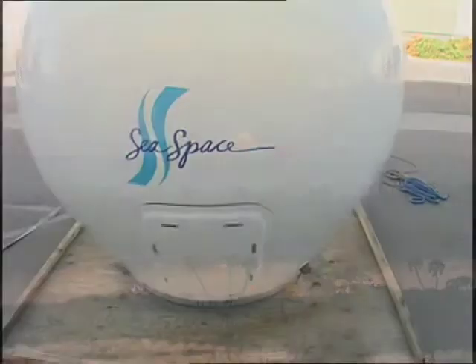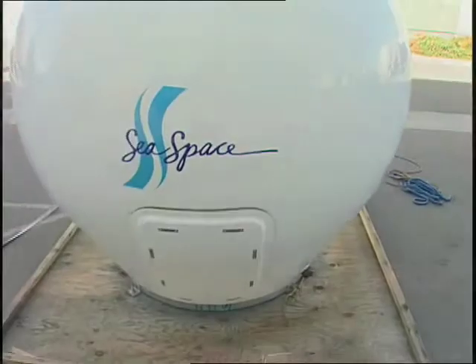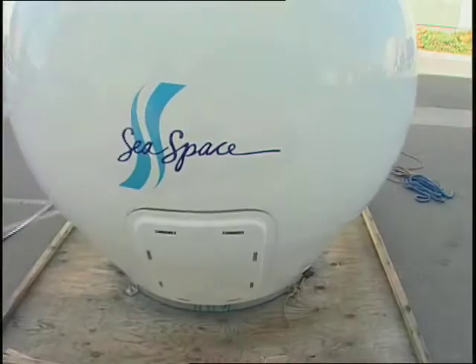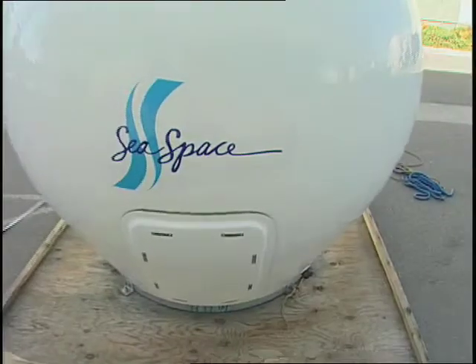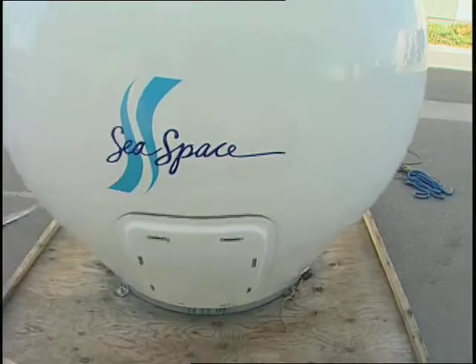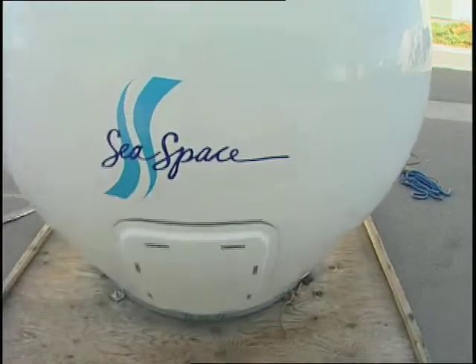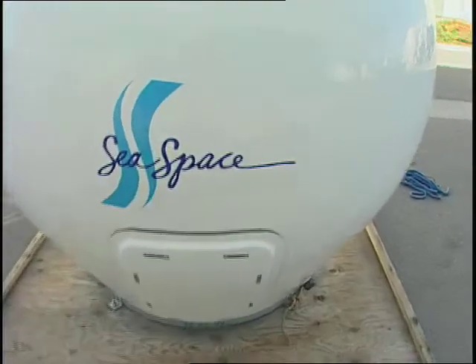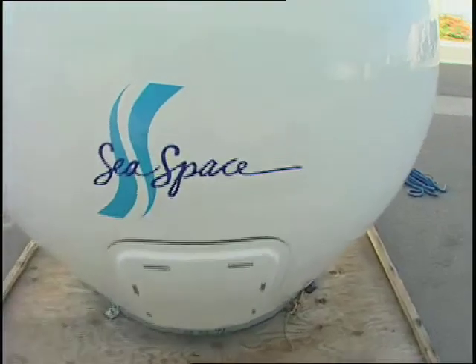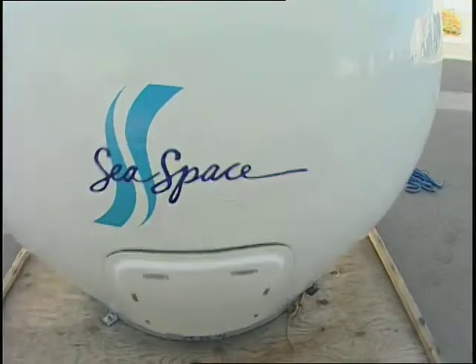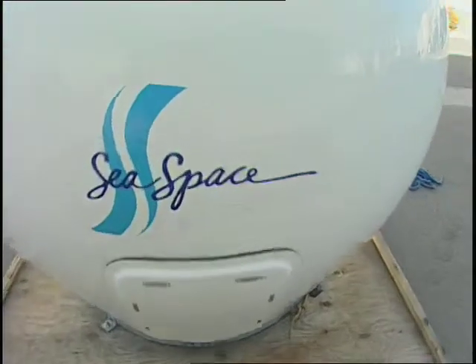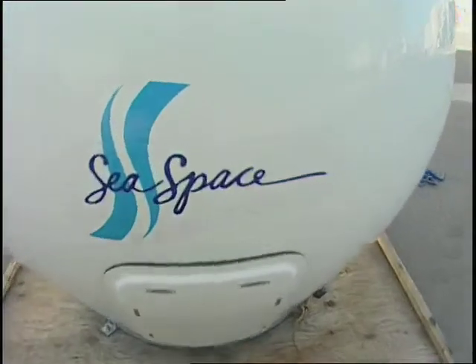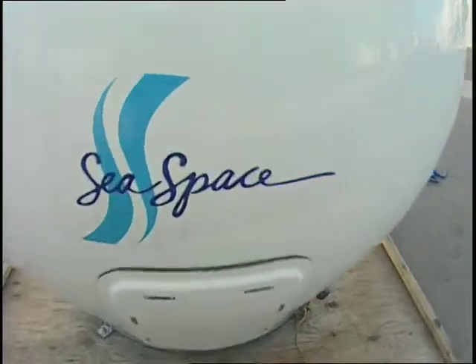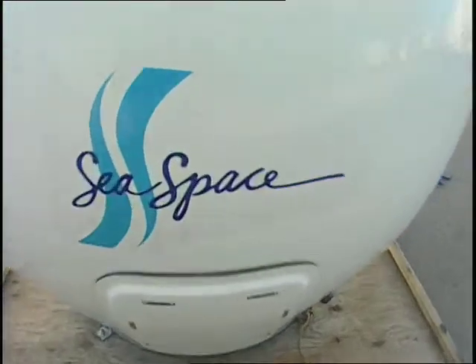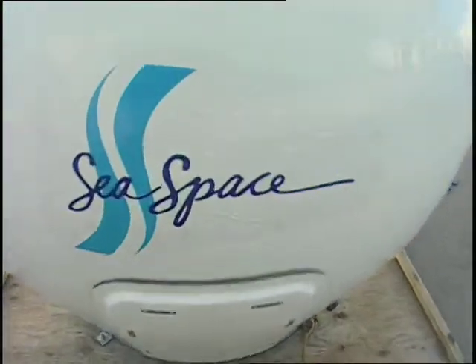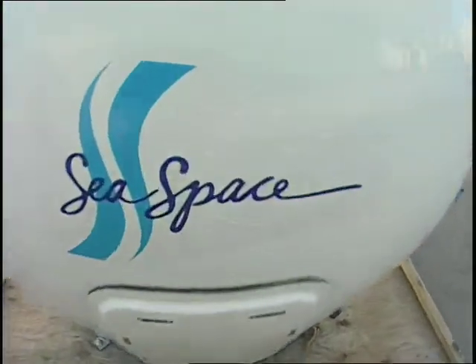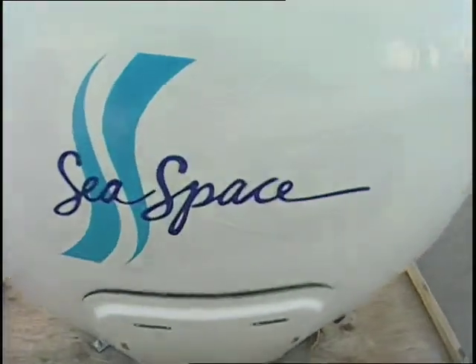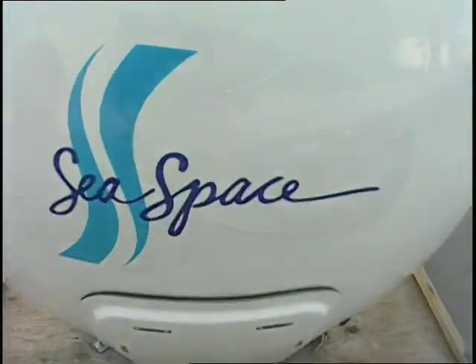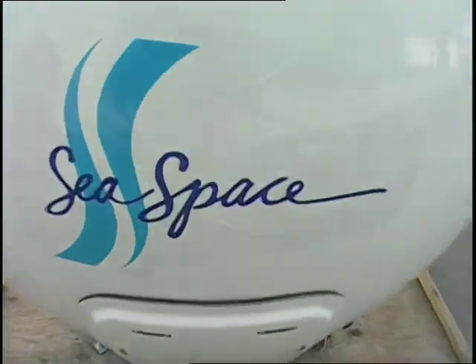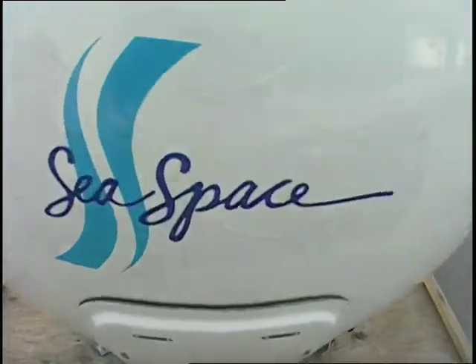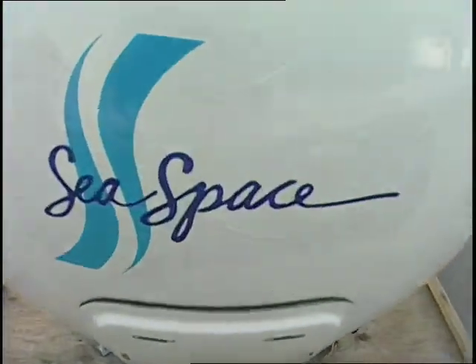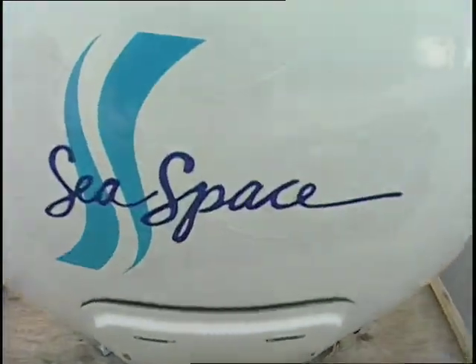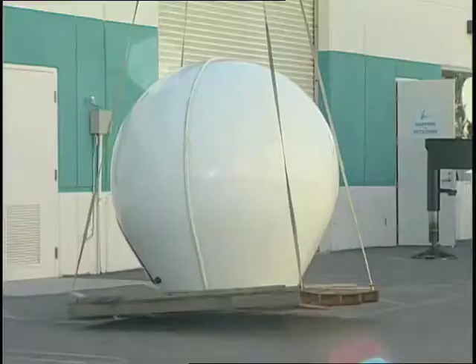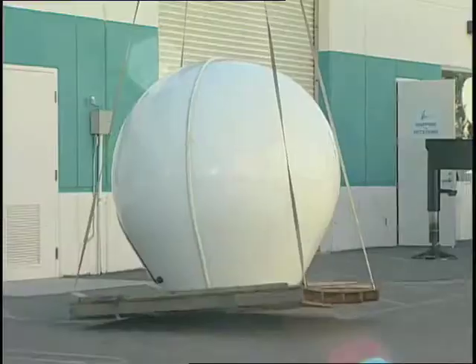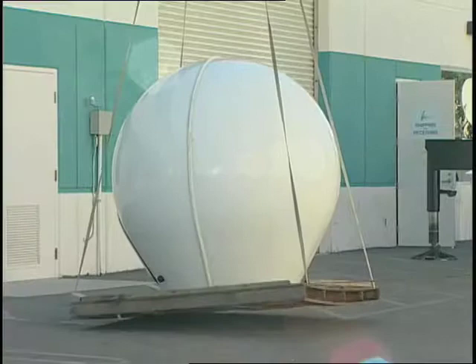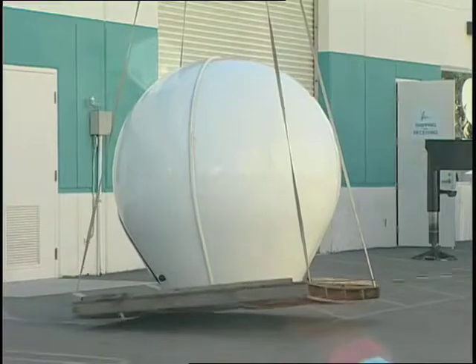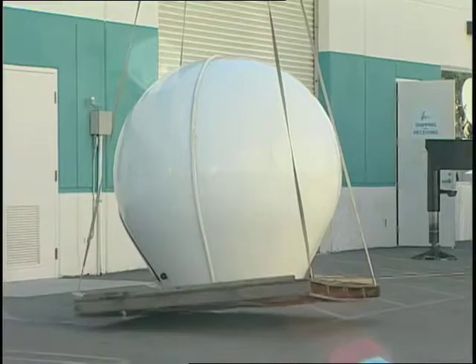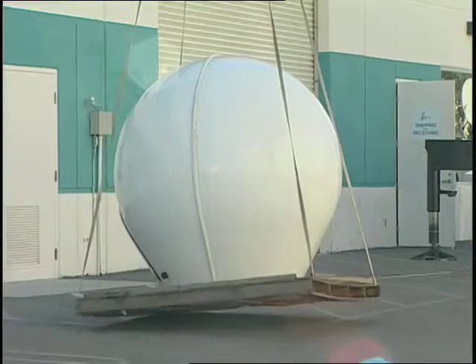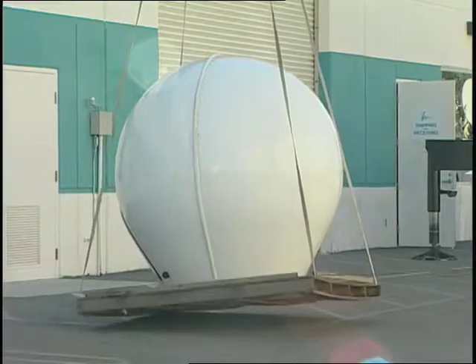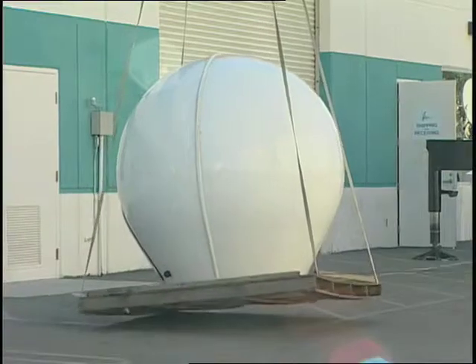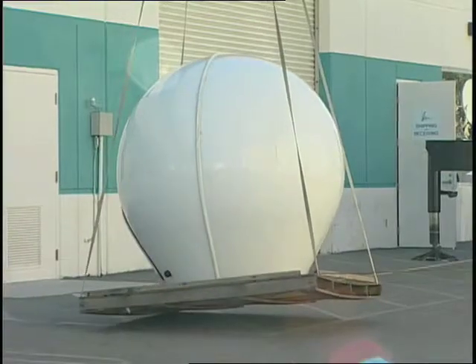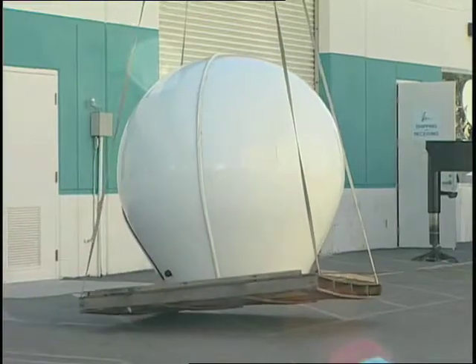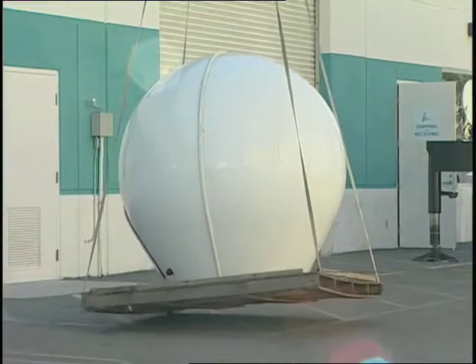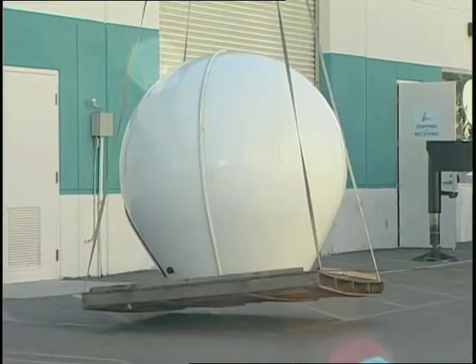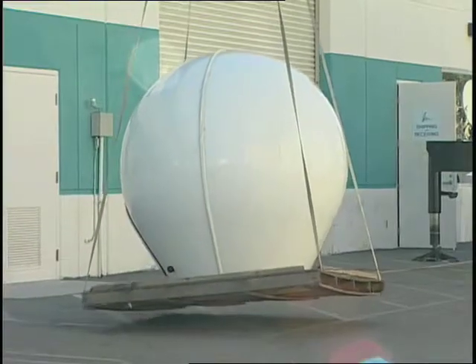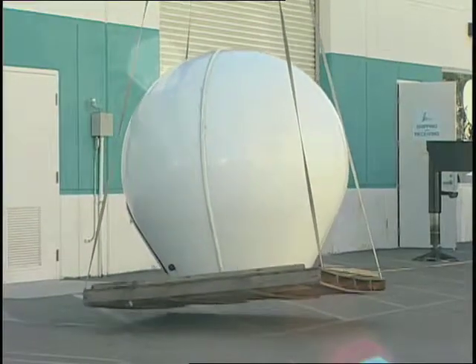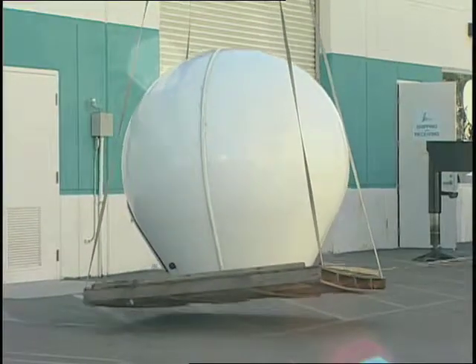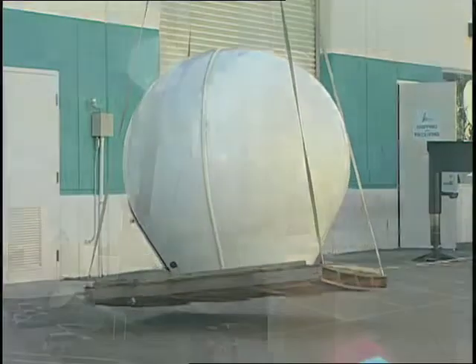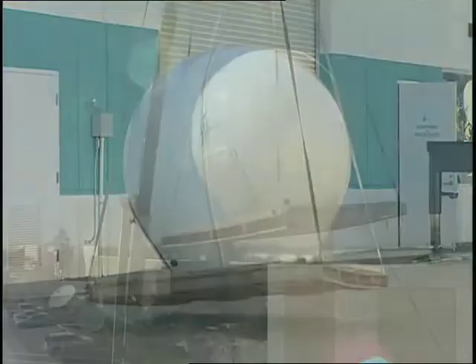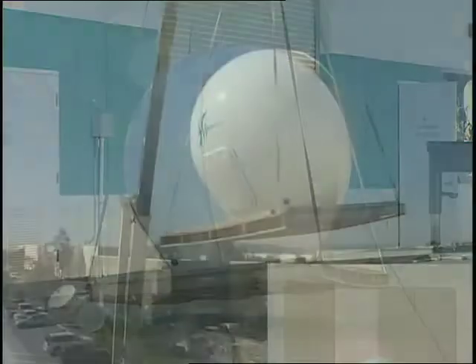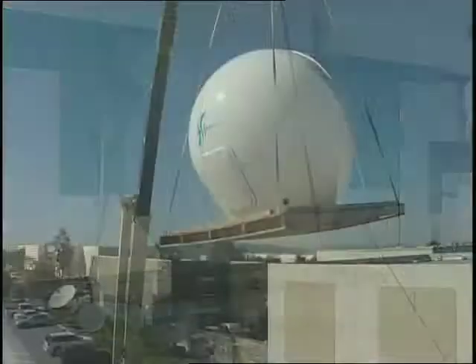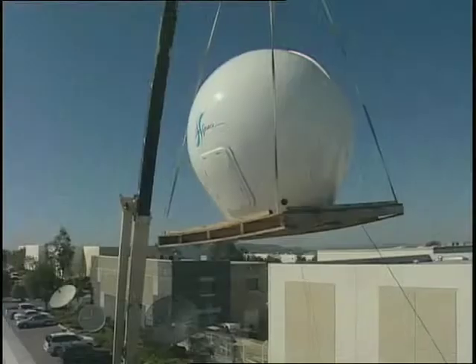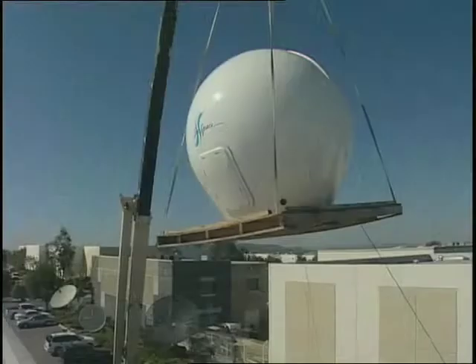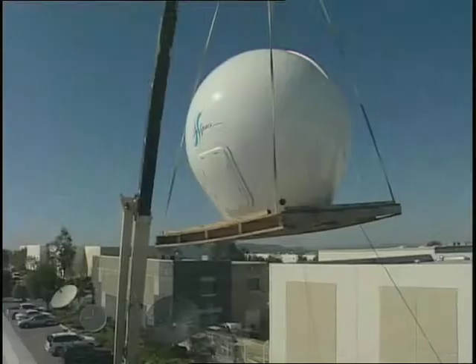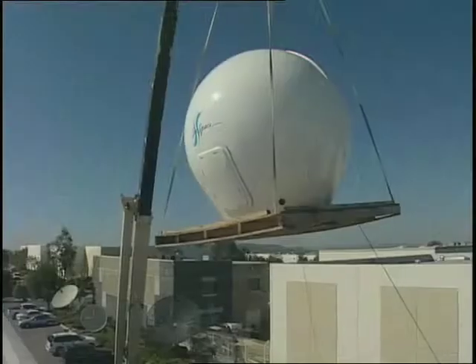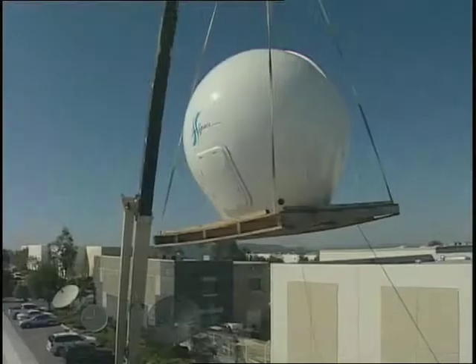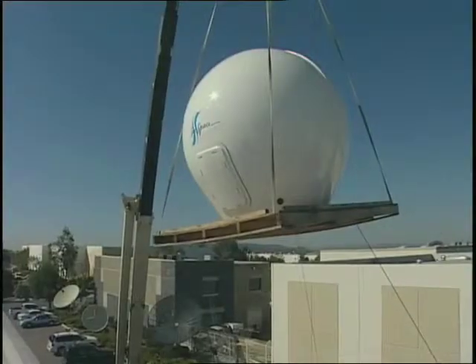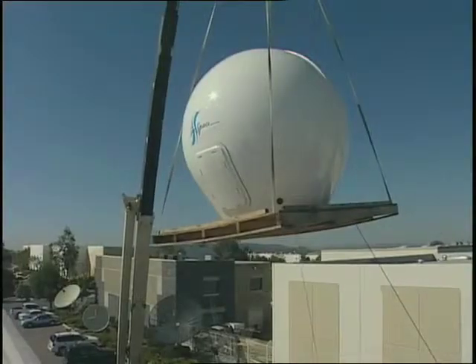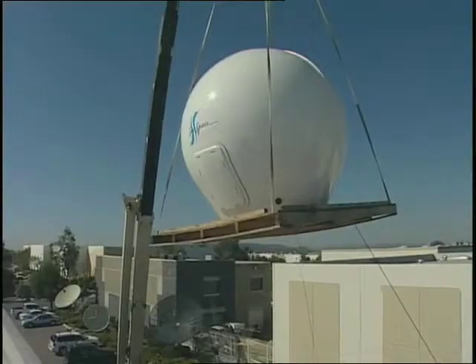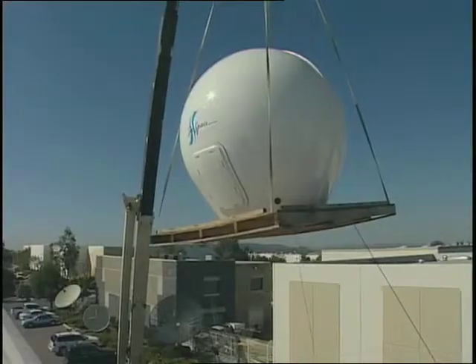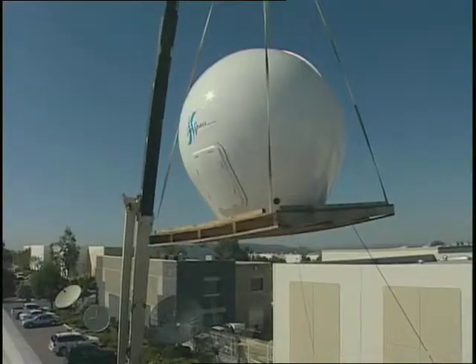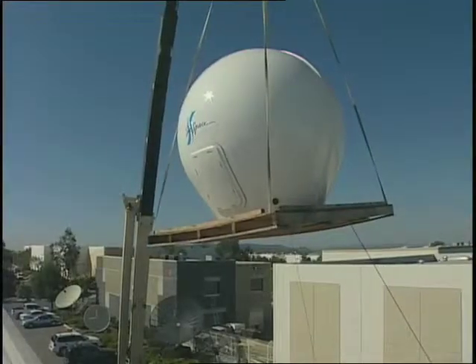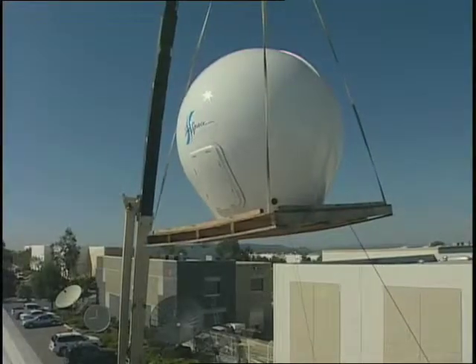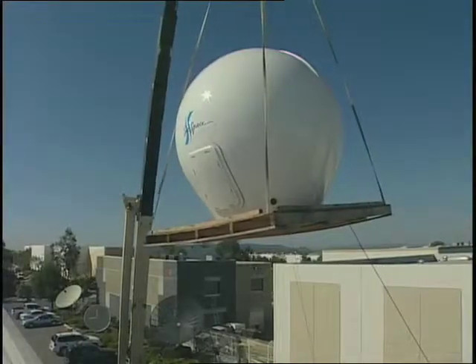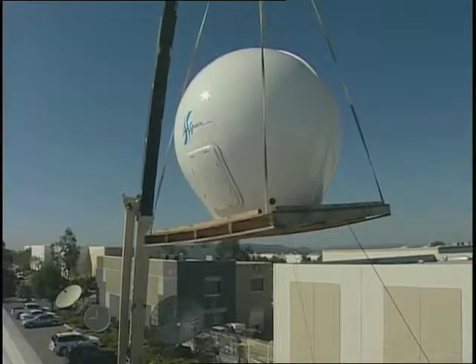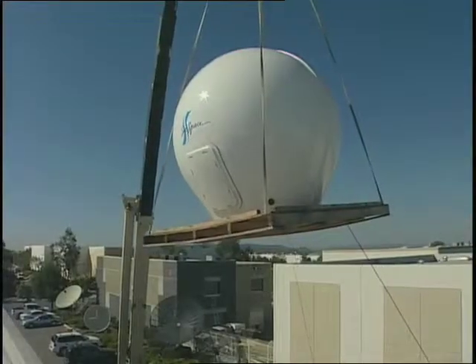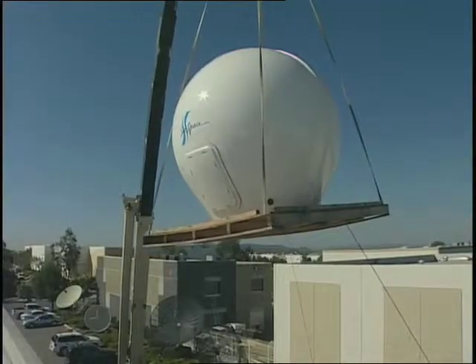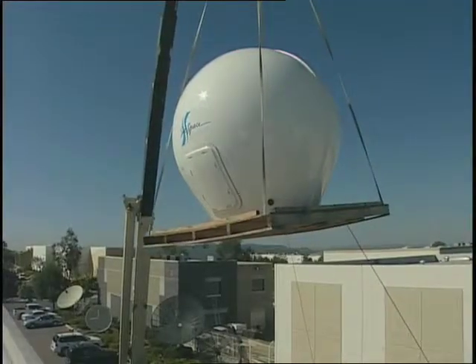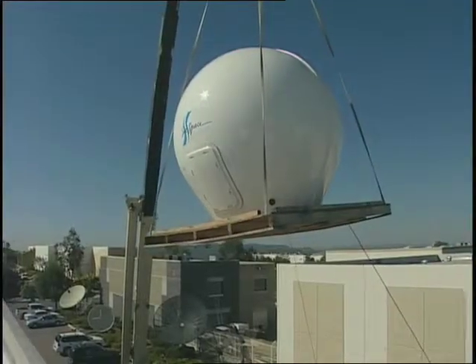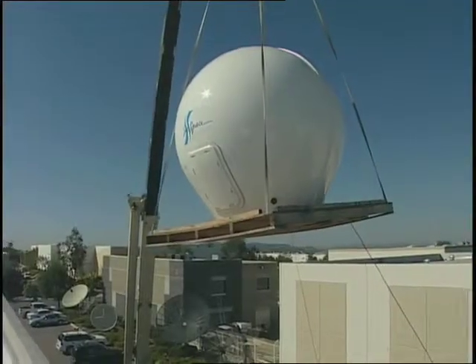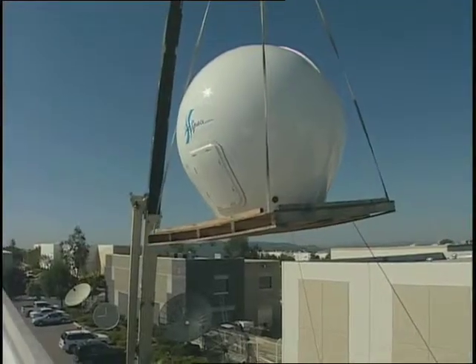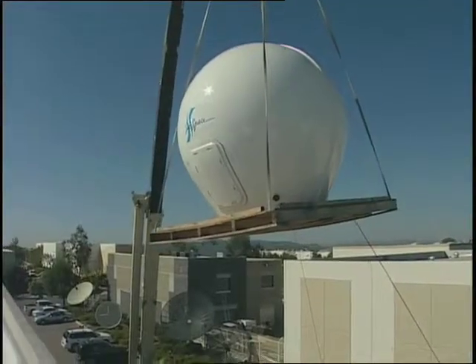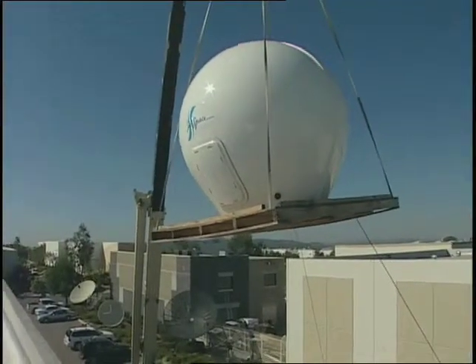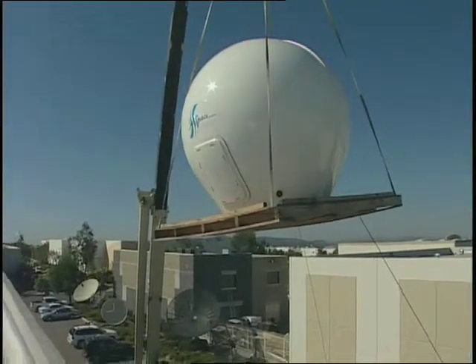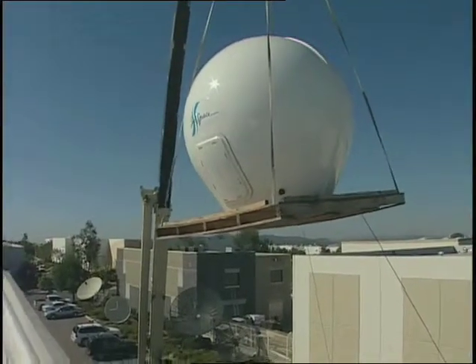Since then, the company has installed over 50 X-band systems and 450 TerraScan systems around the world.